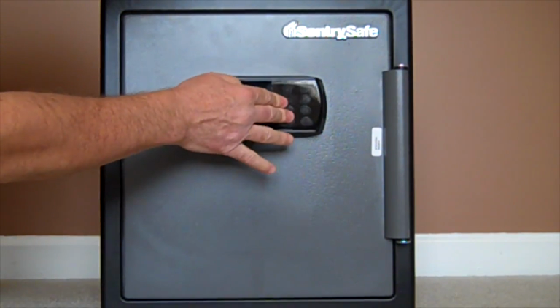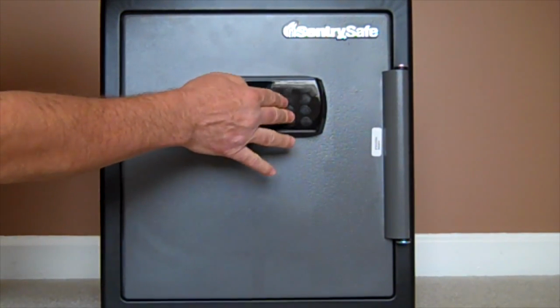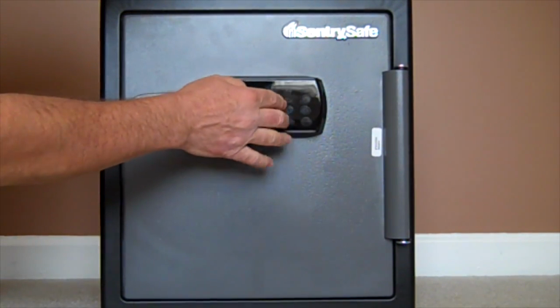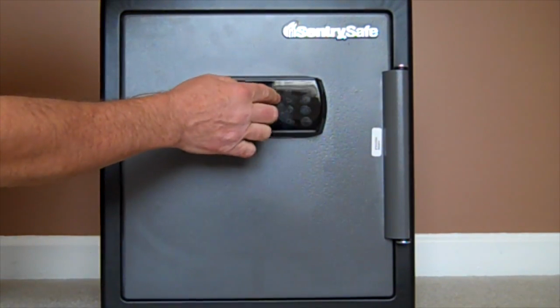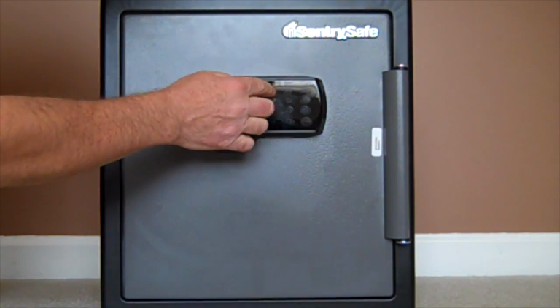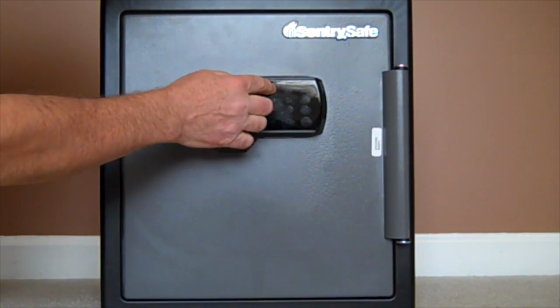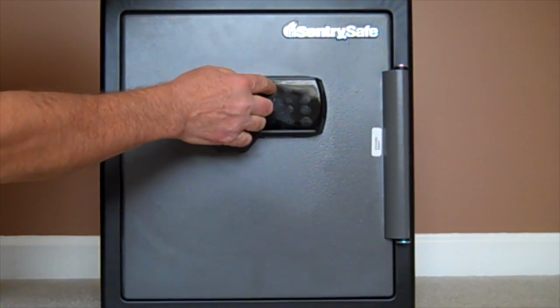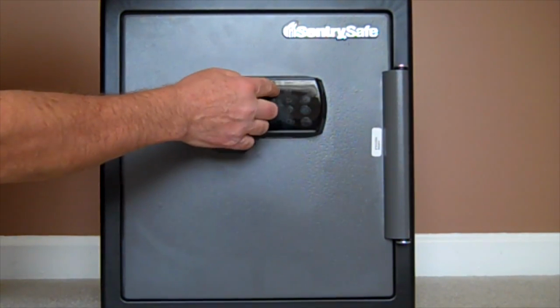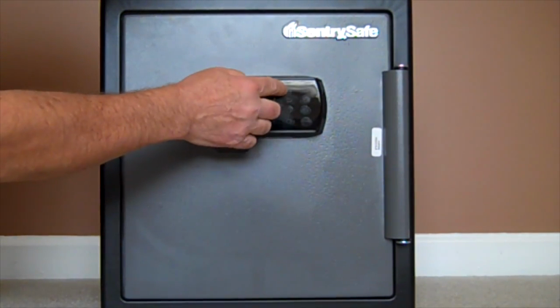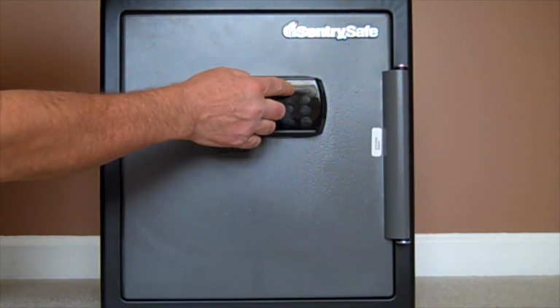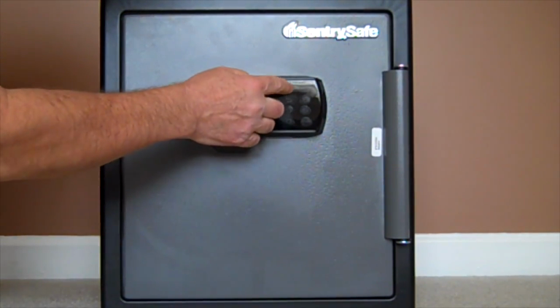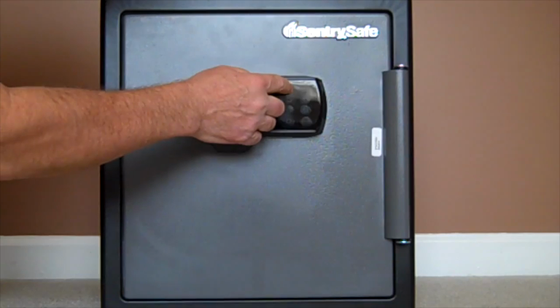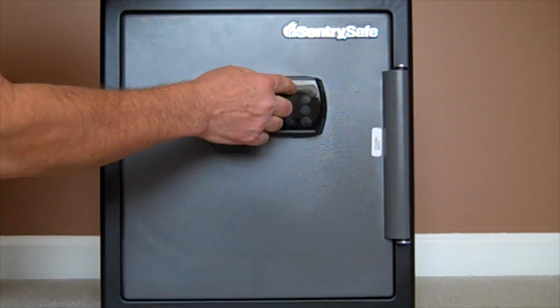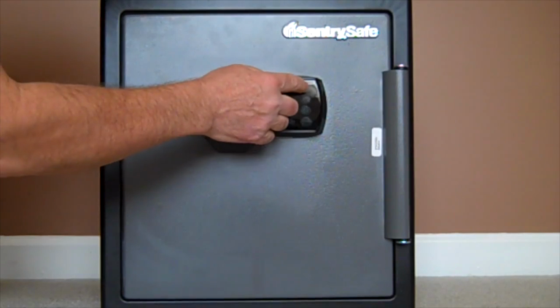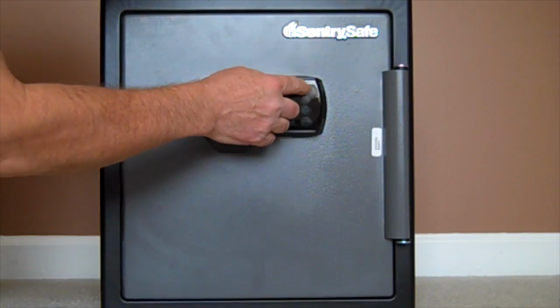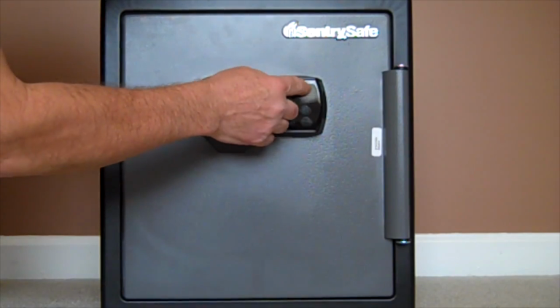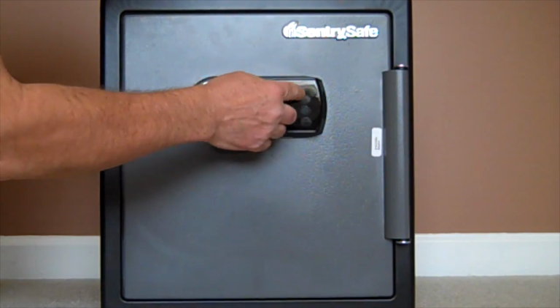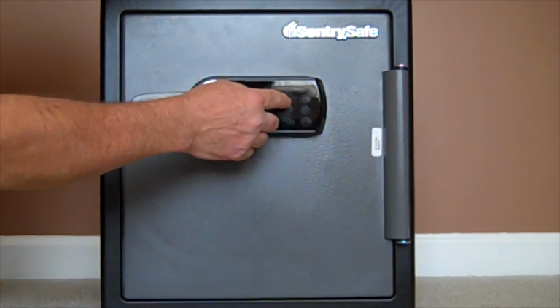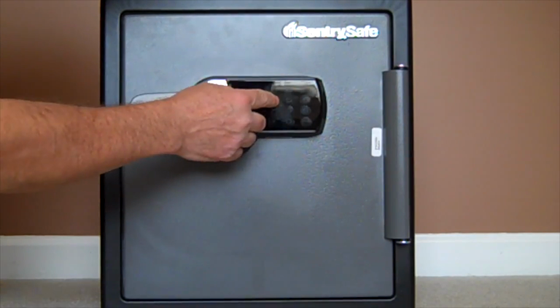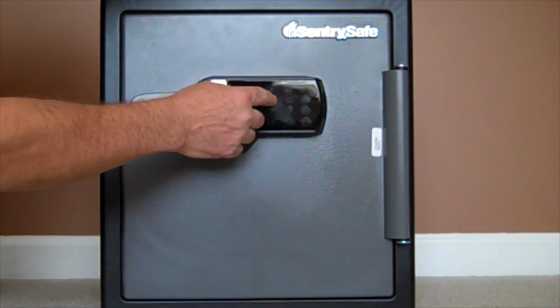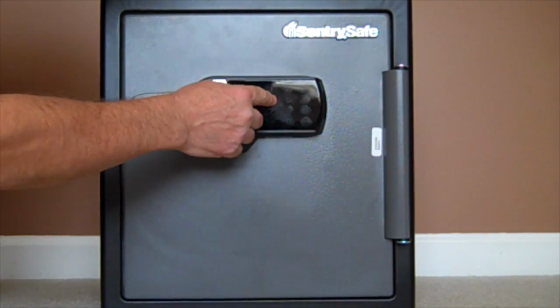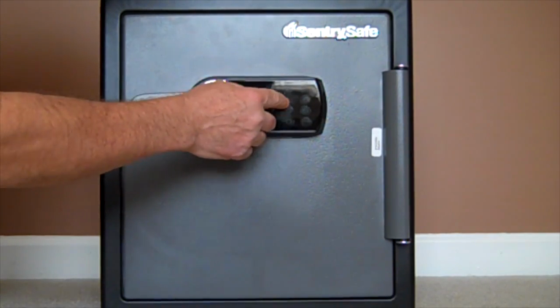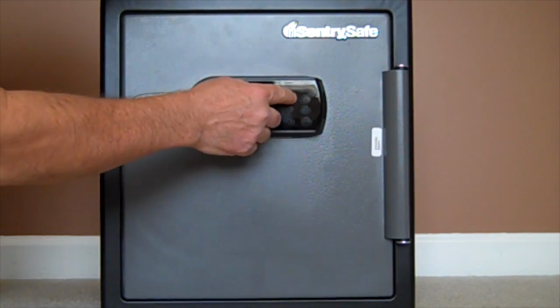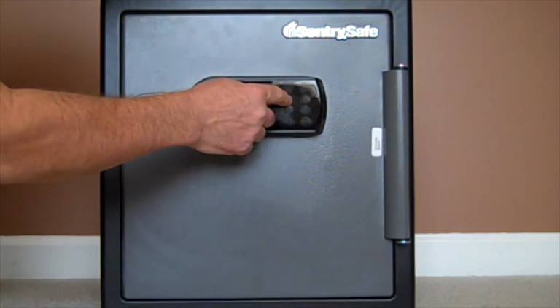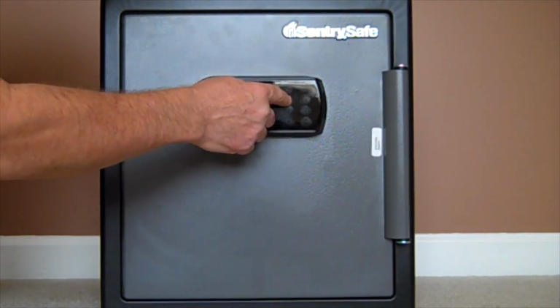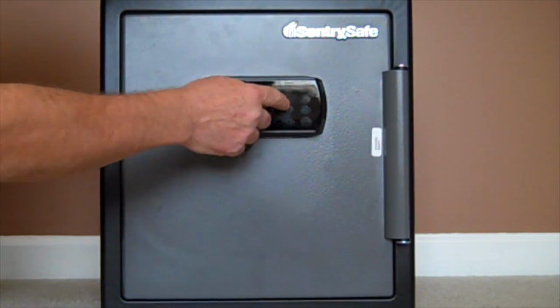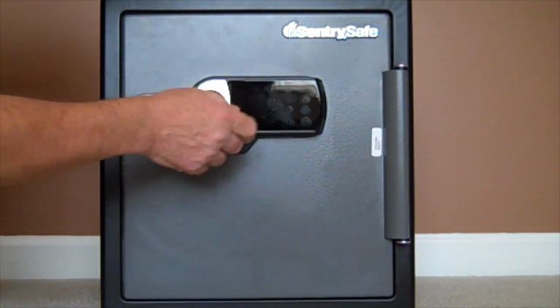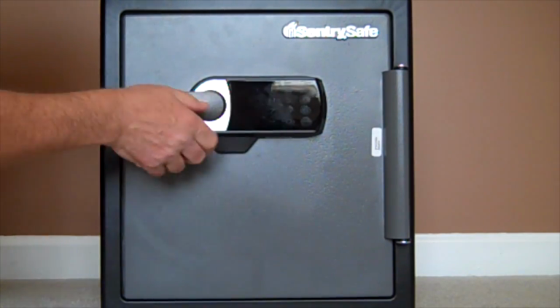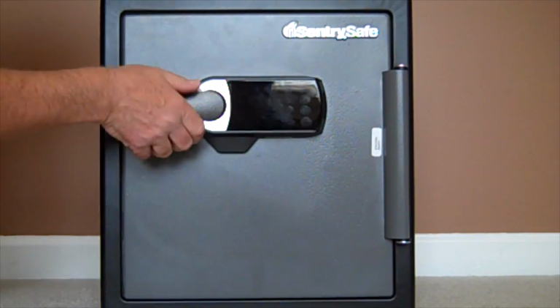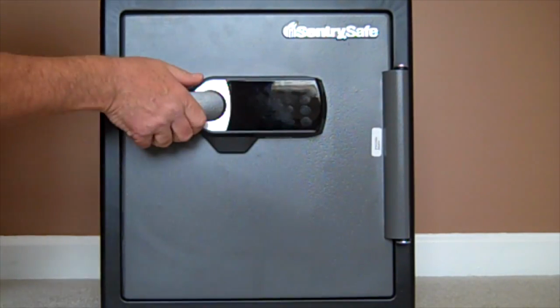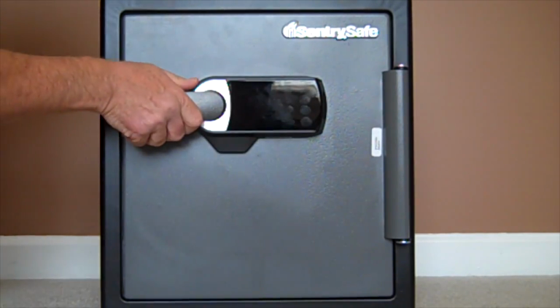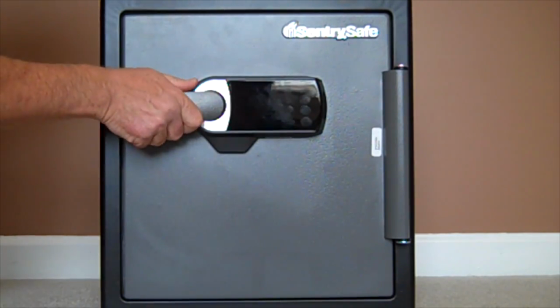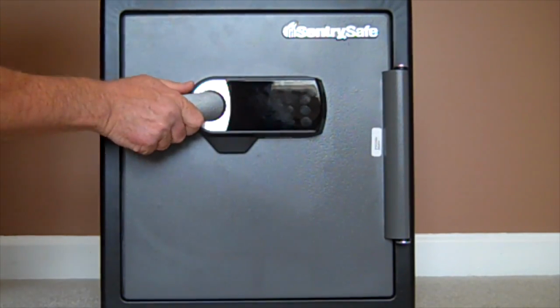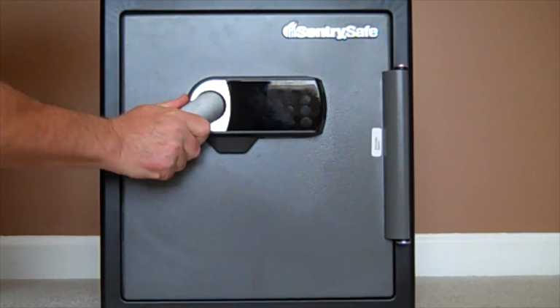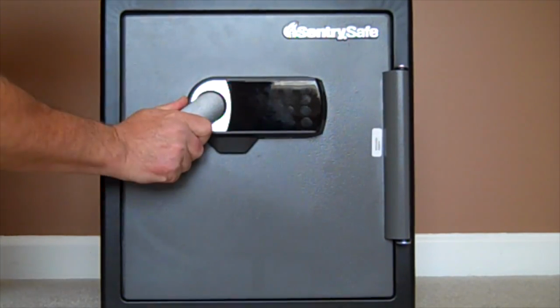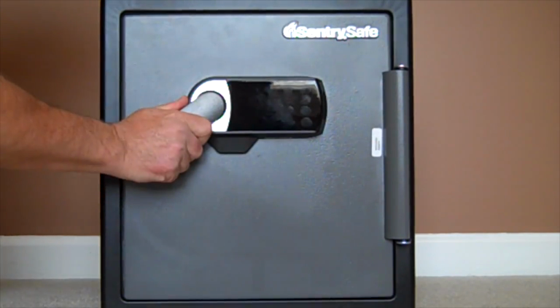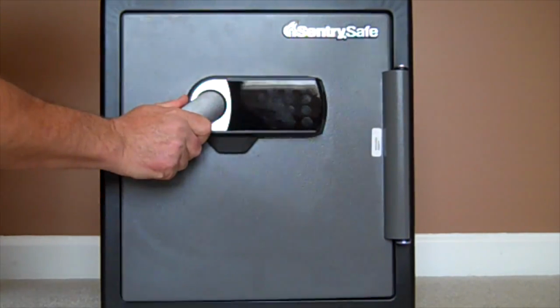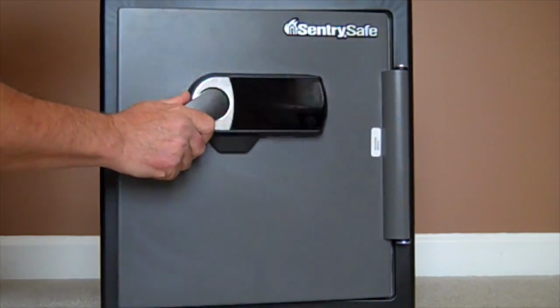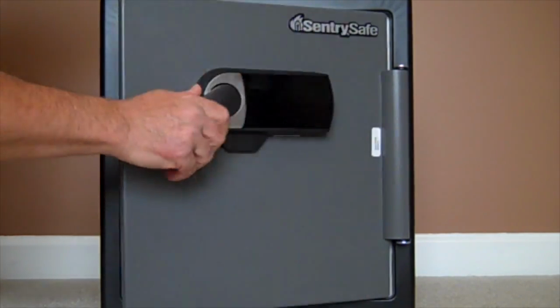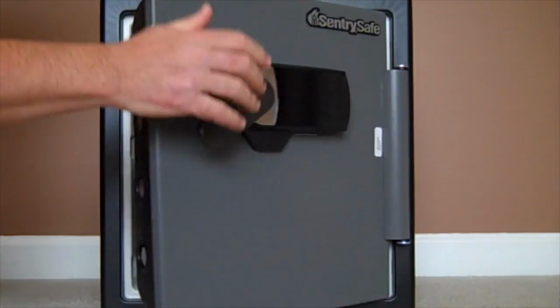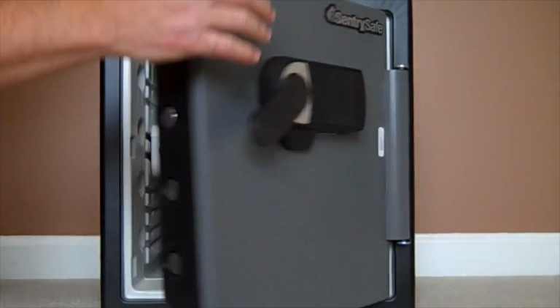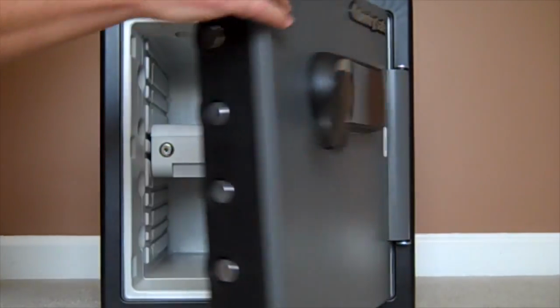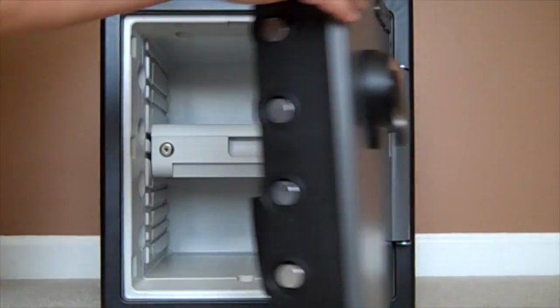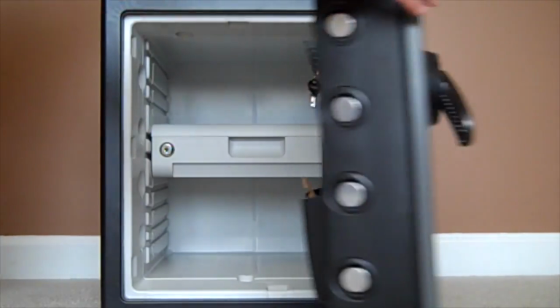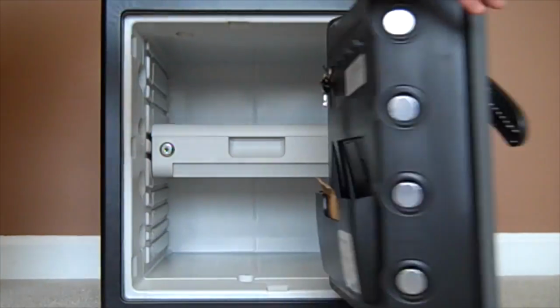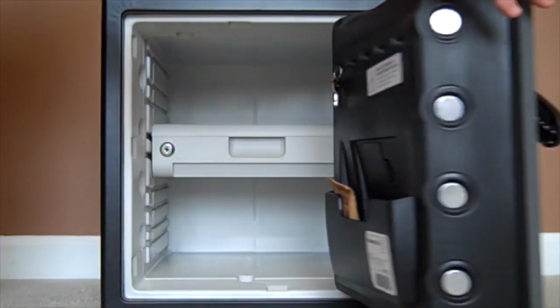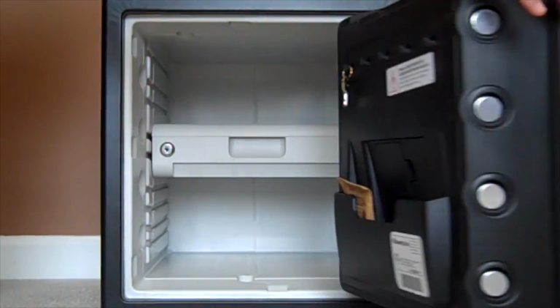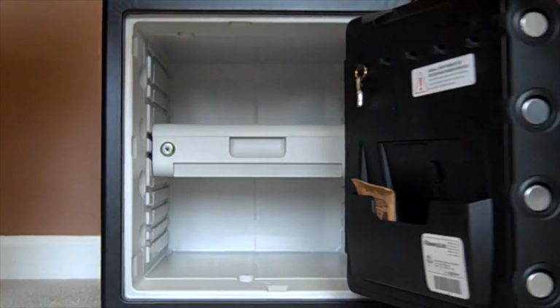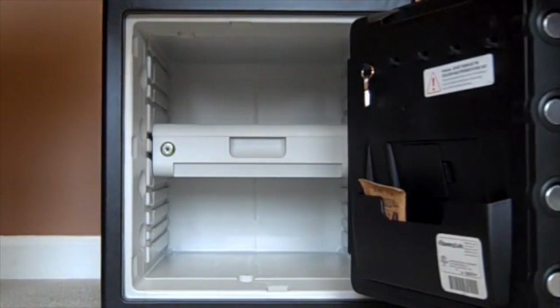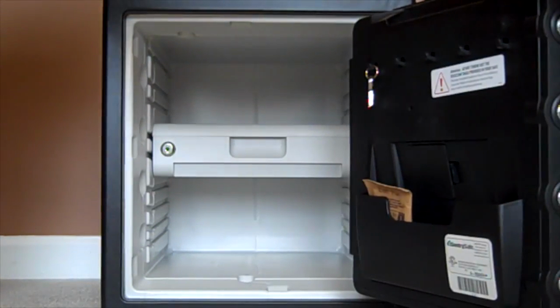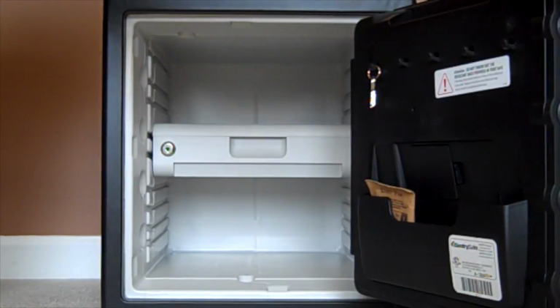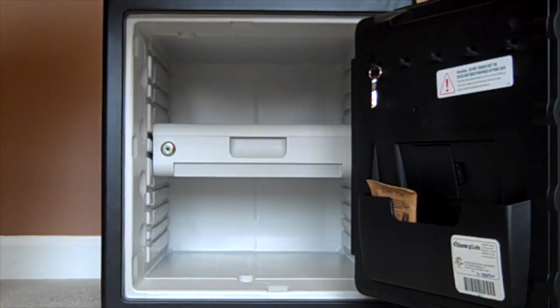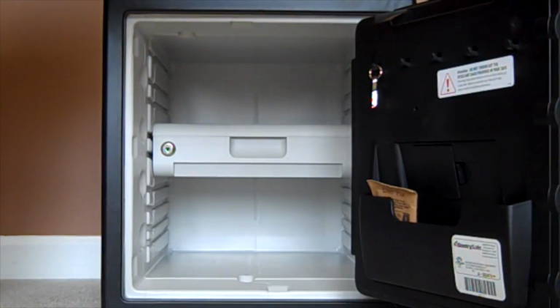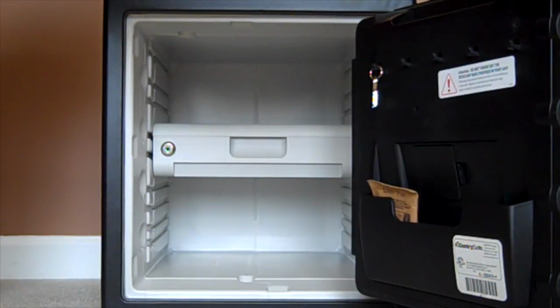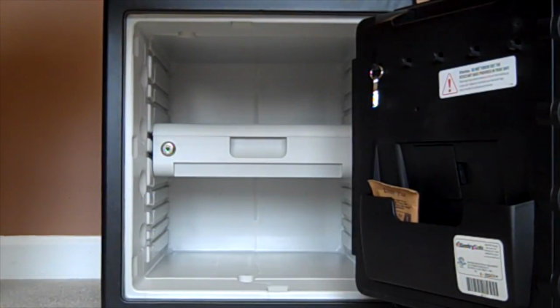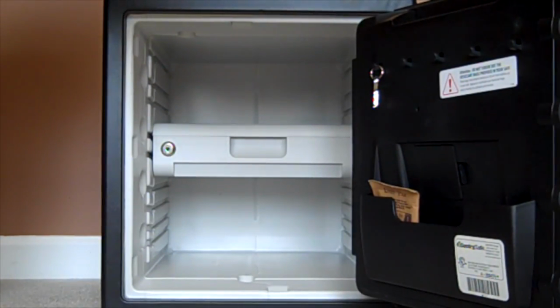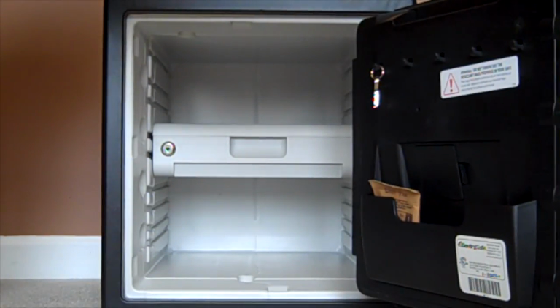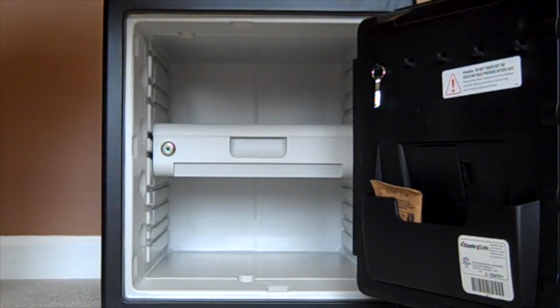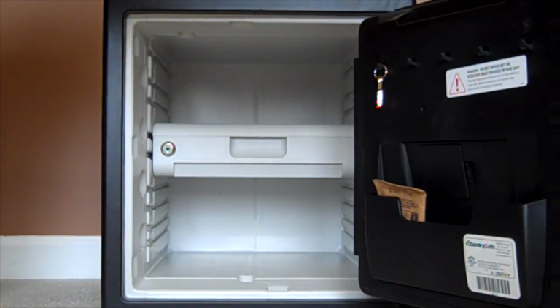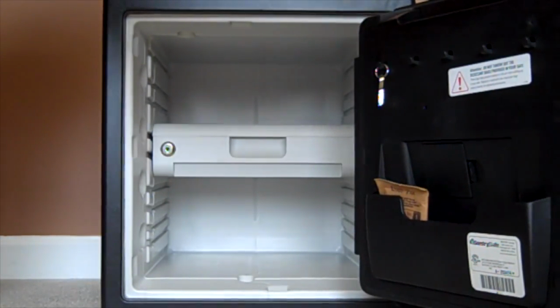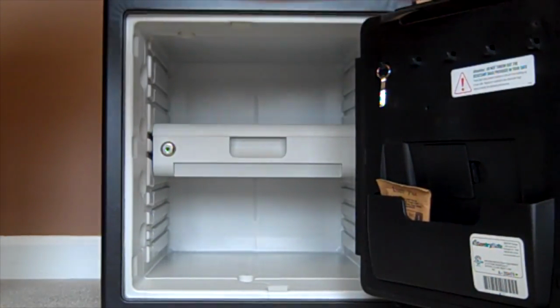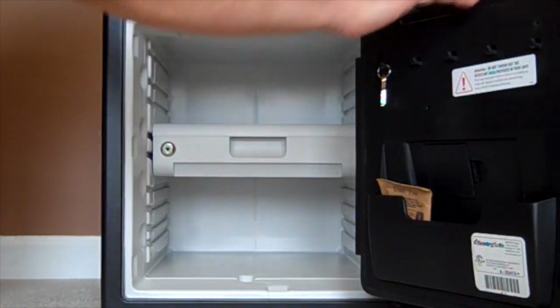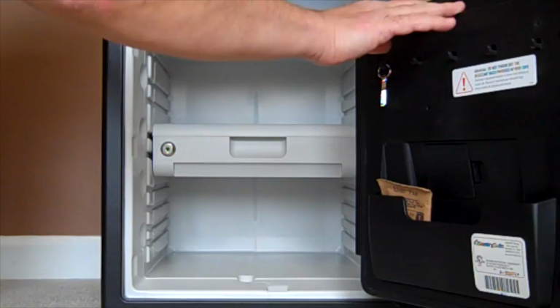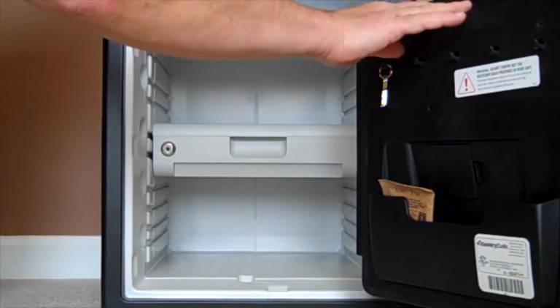You put your code in there, and then to open it up you put the code in there again. Nice, right?